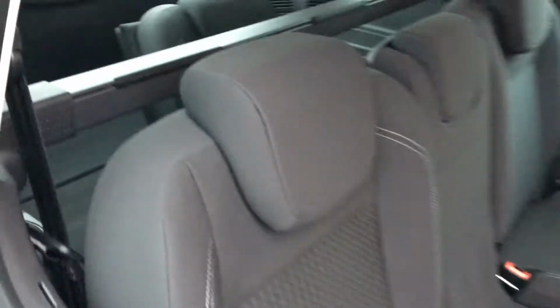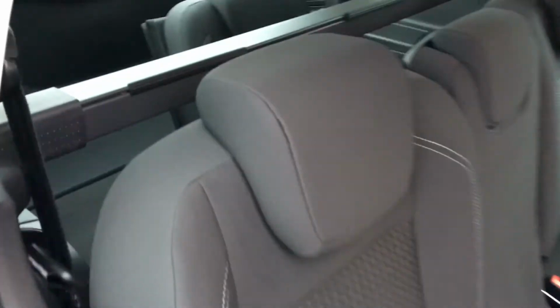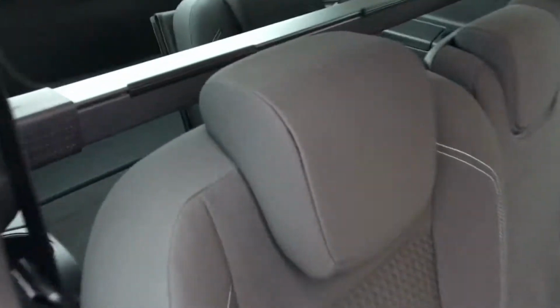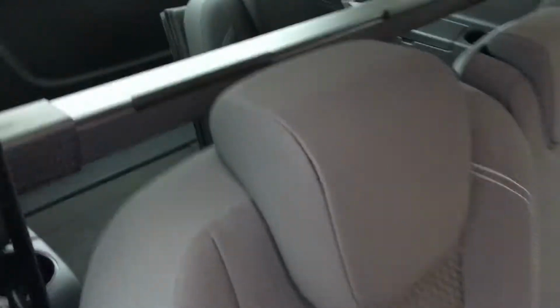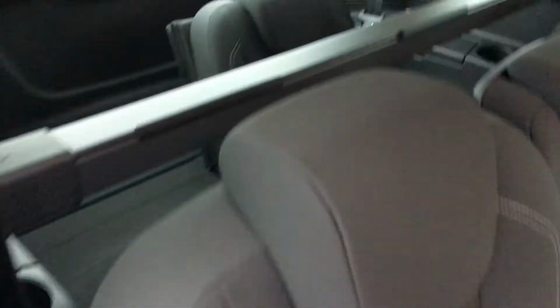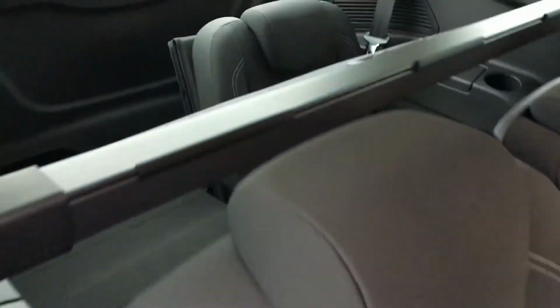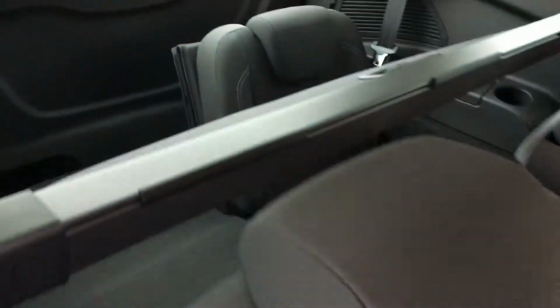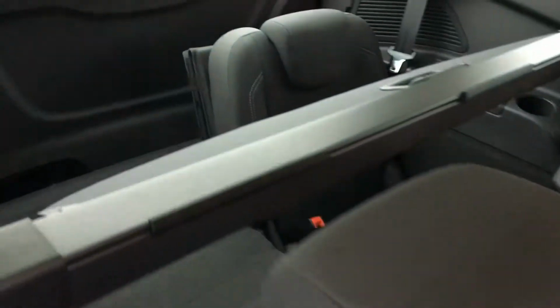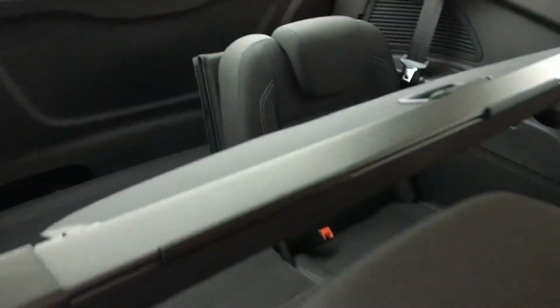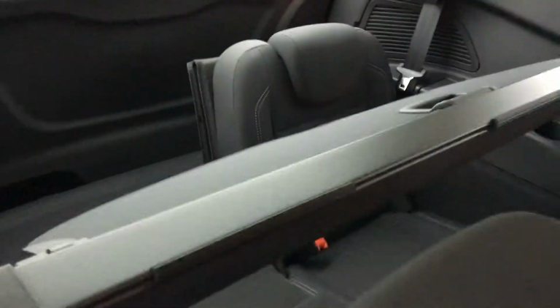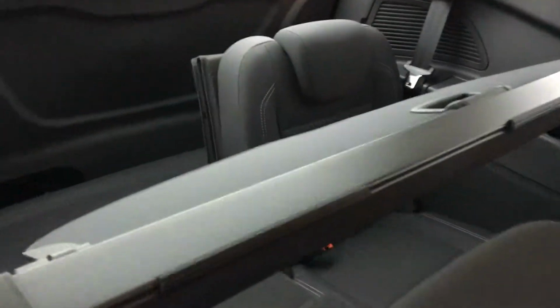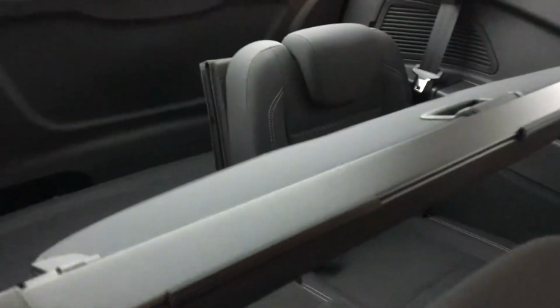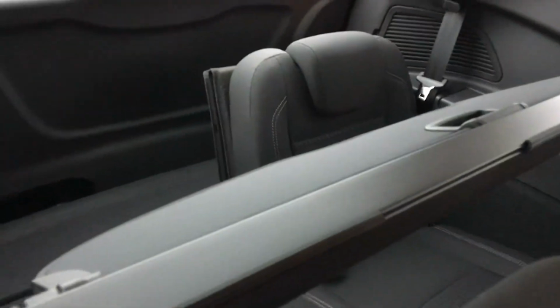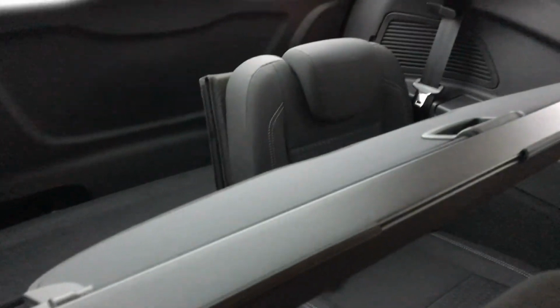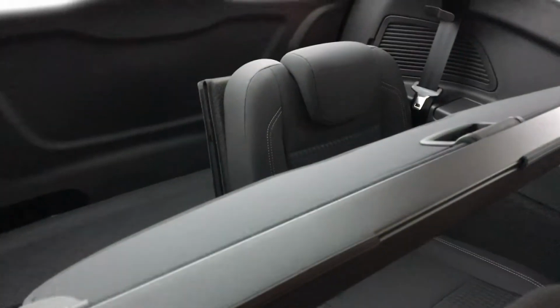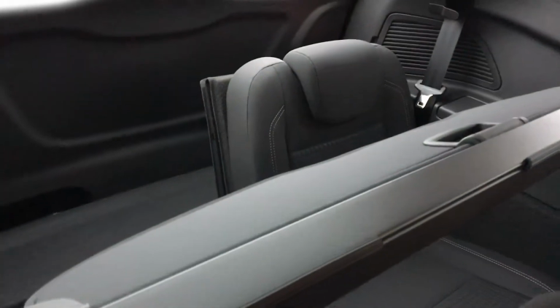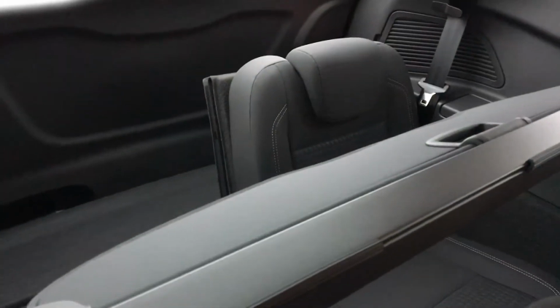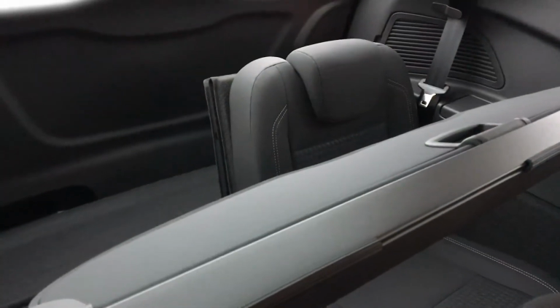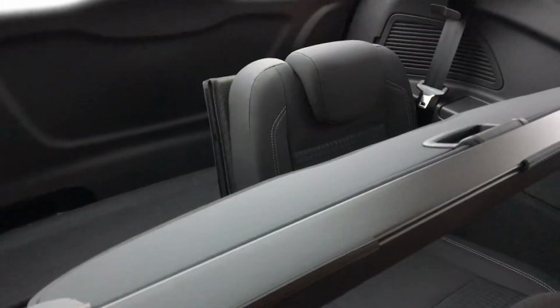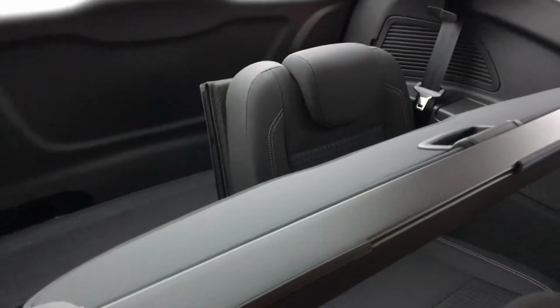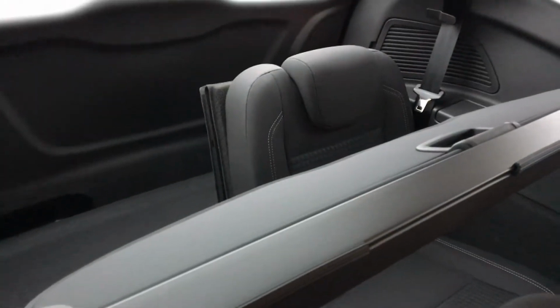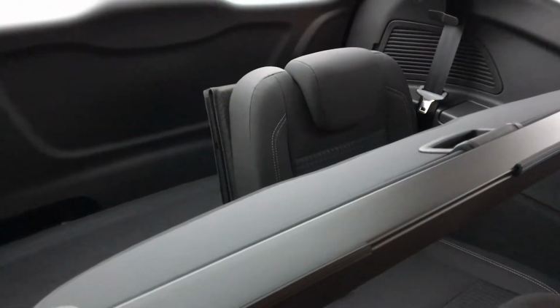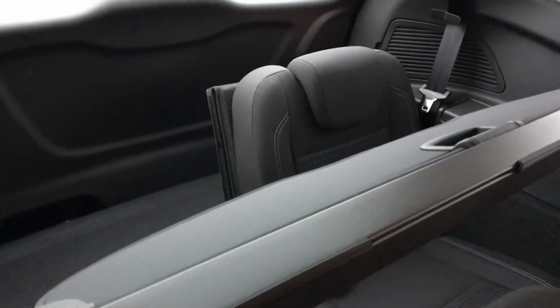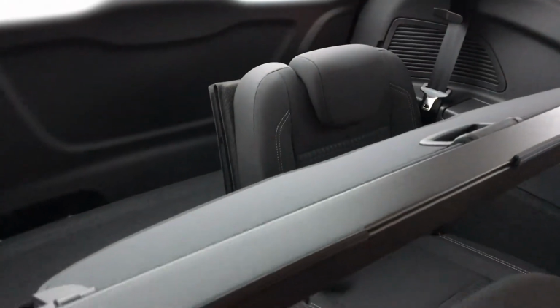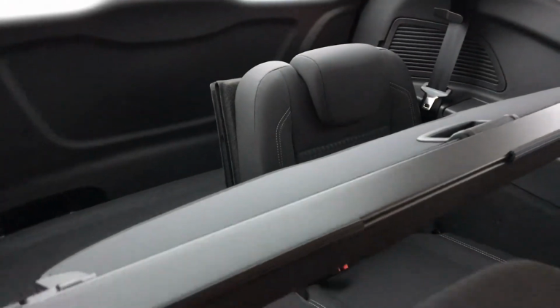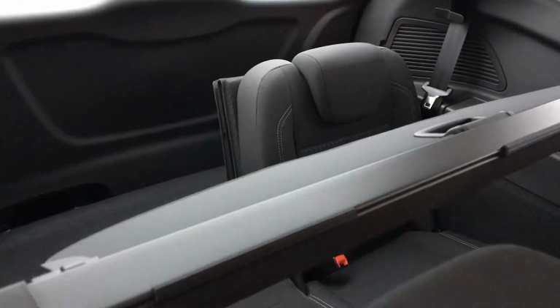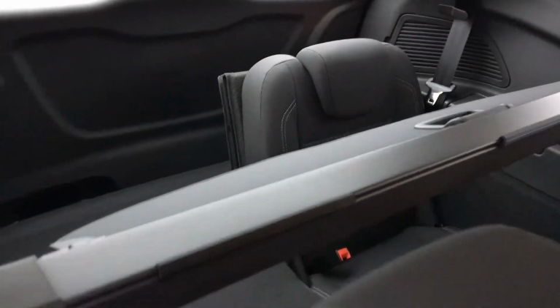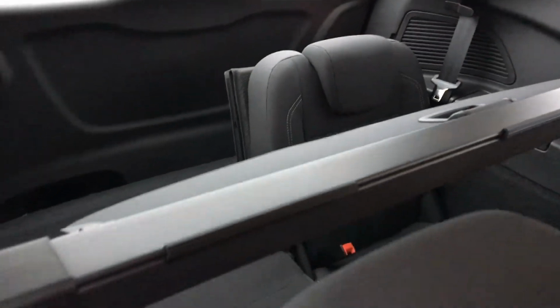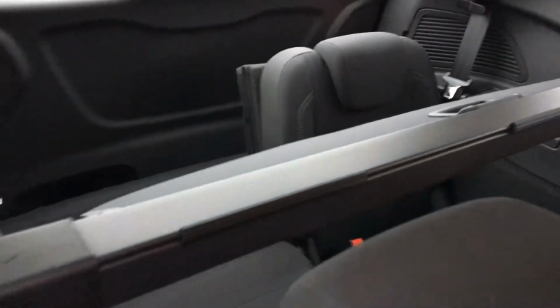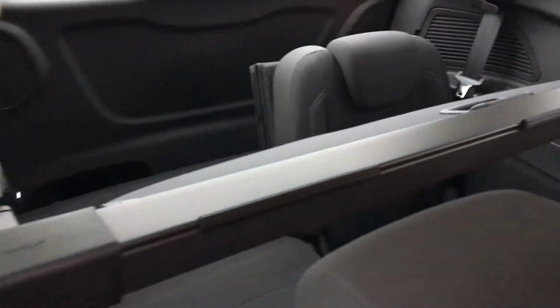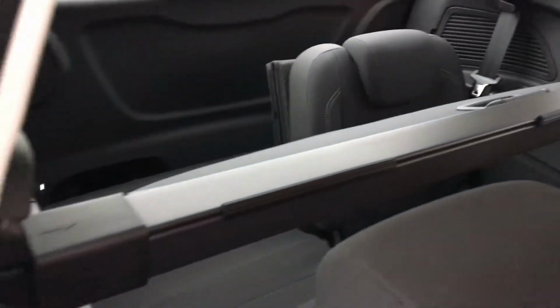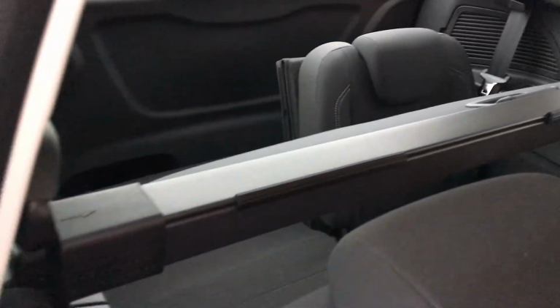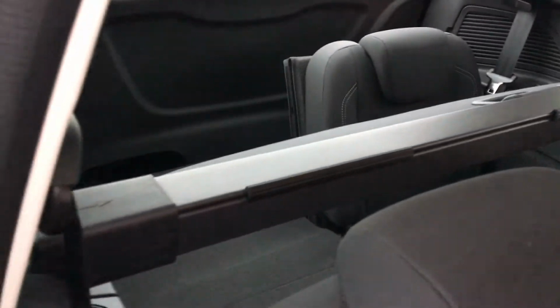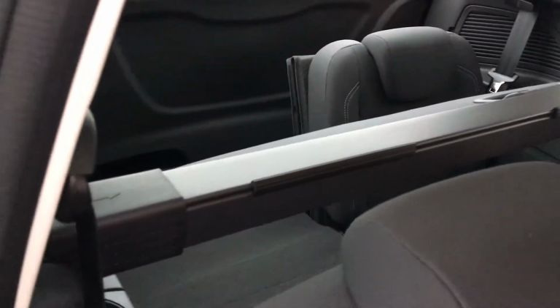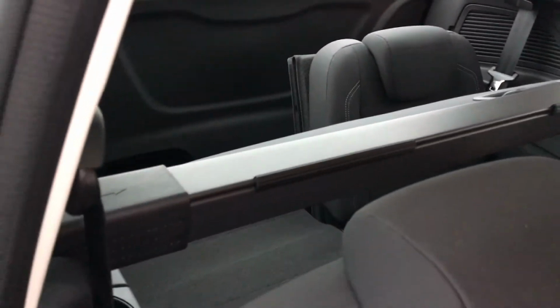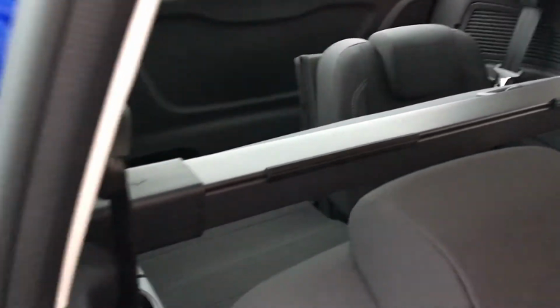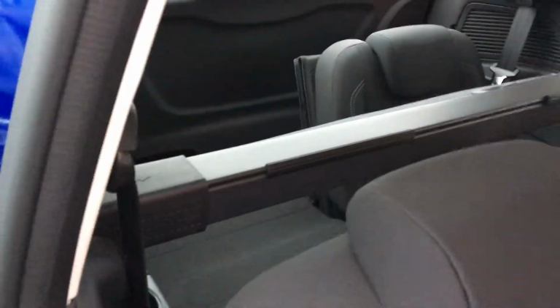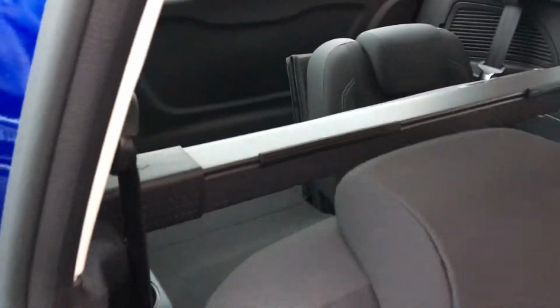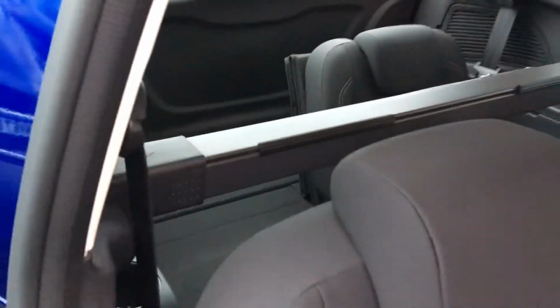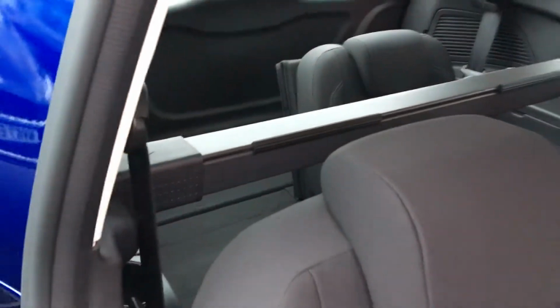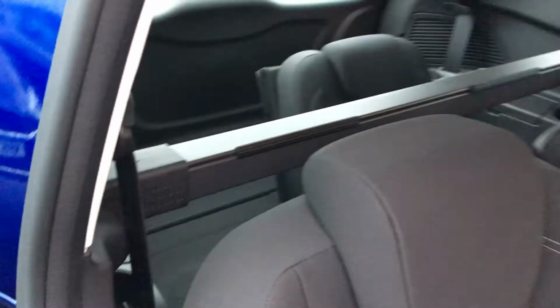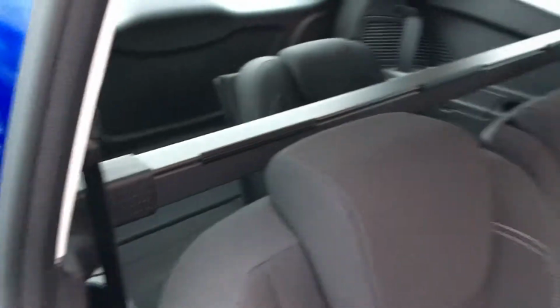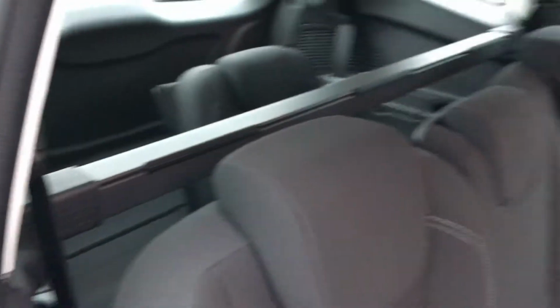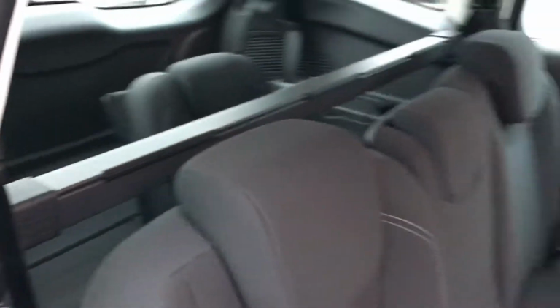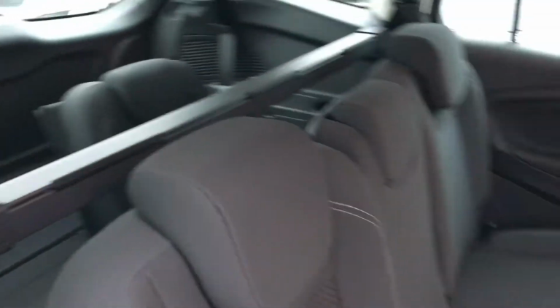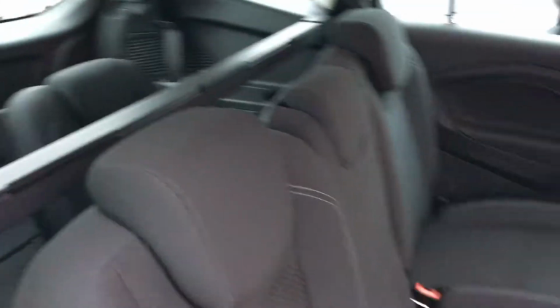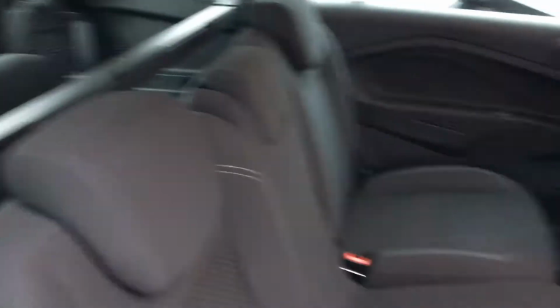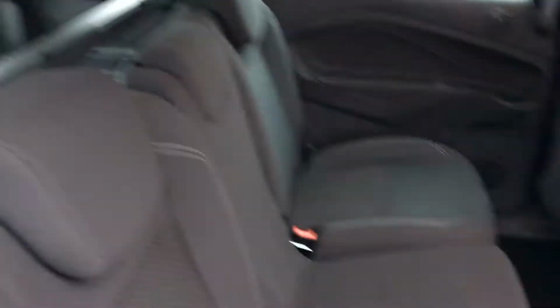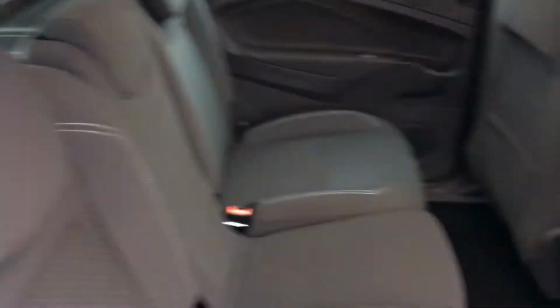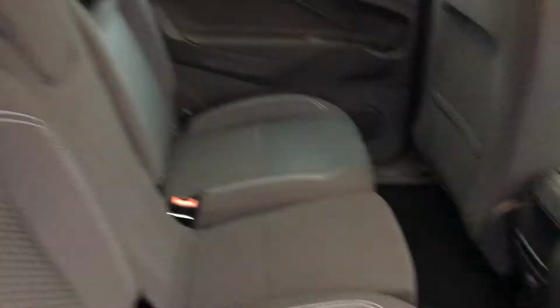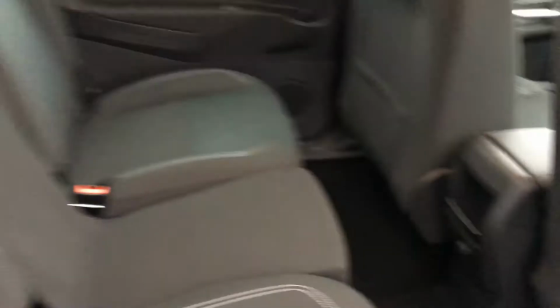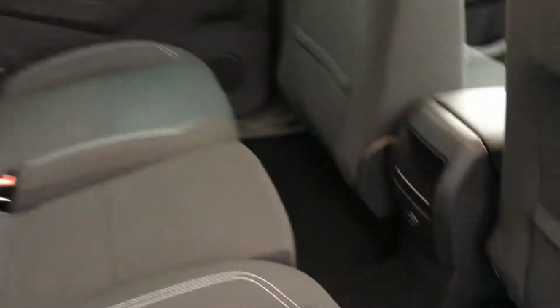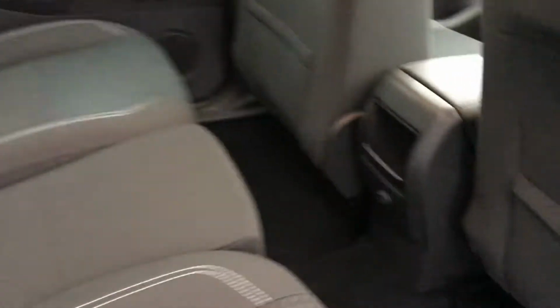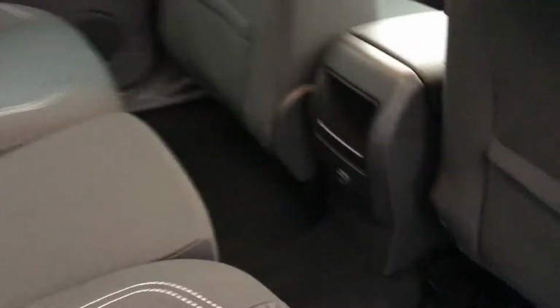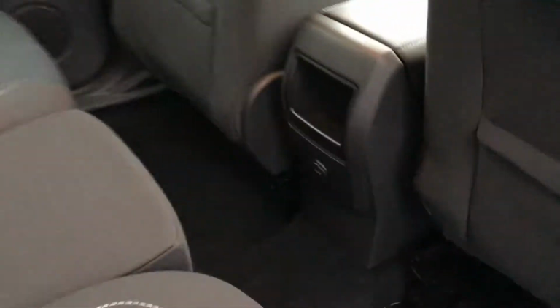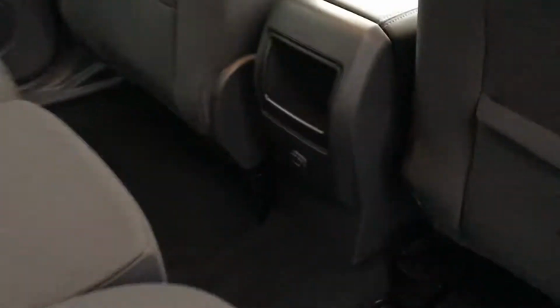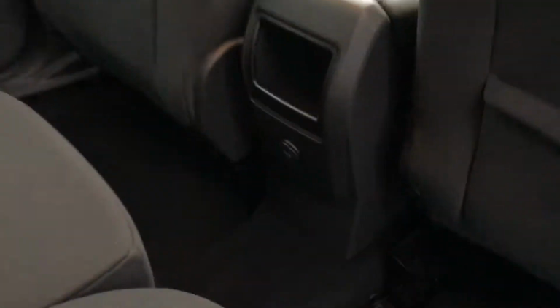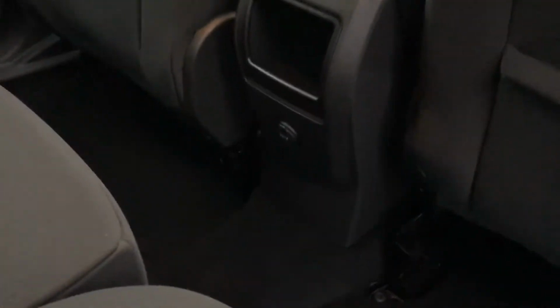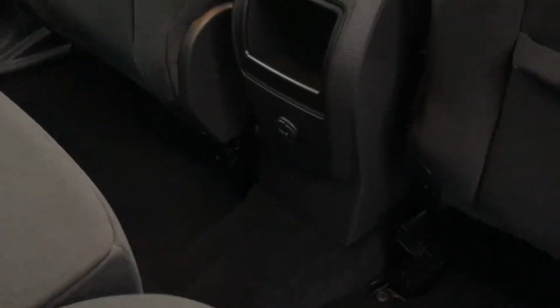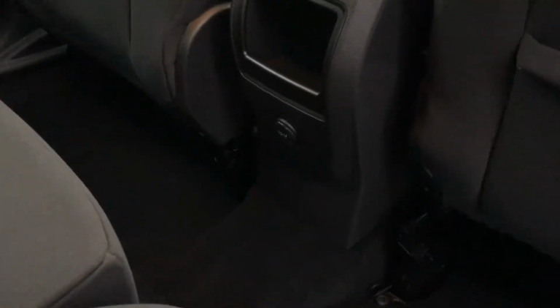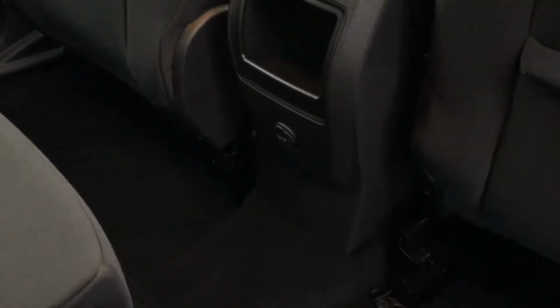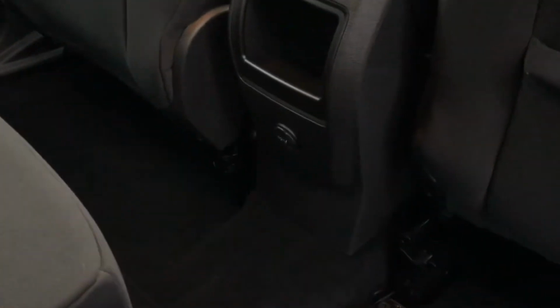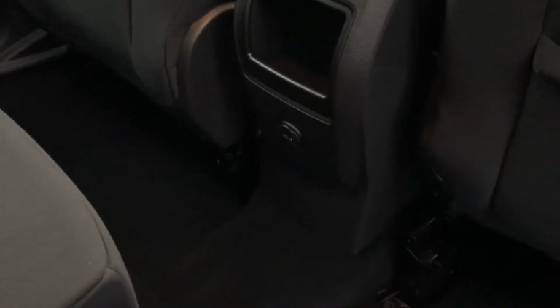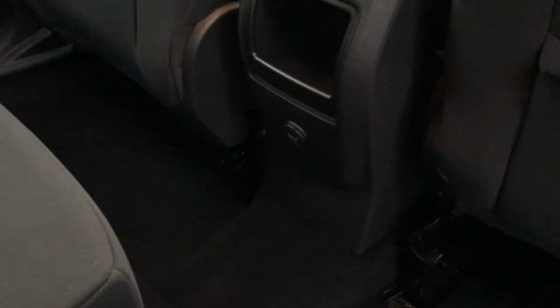In the back you've got the boot but you've also got two rear seats to make it a 7-seater. There's also an accessory part in the back.